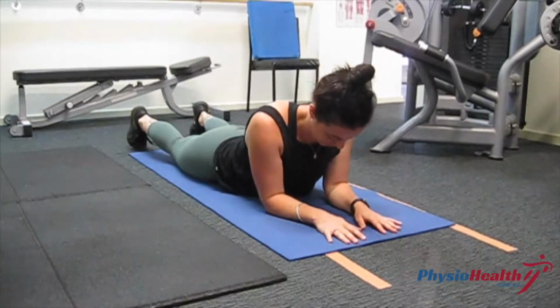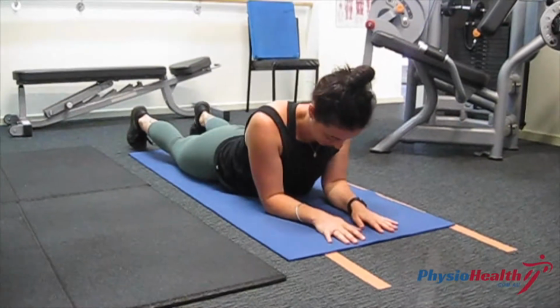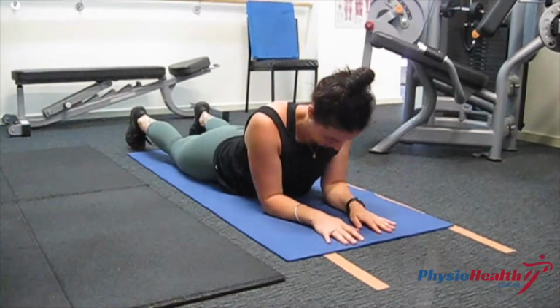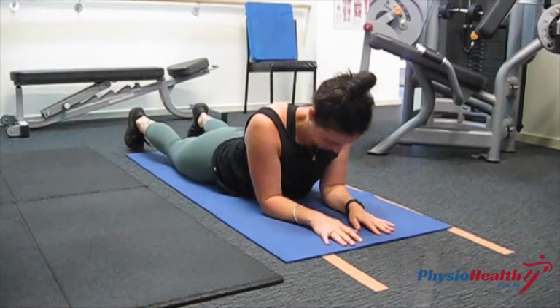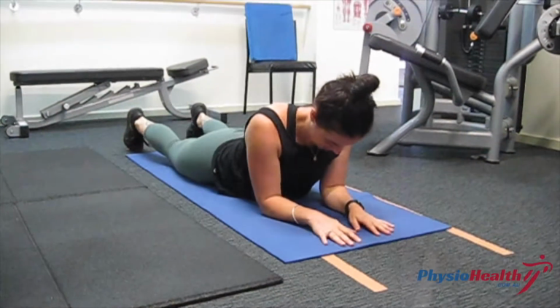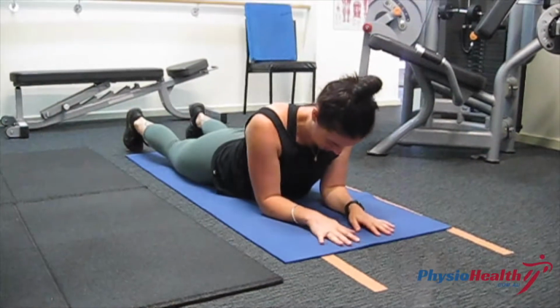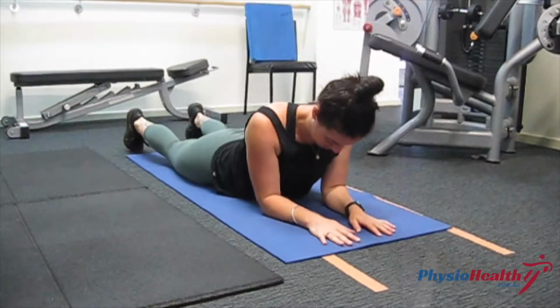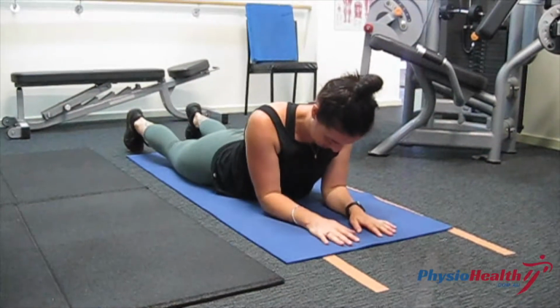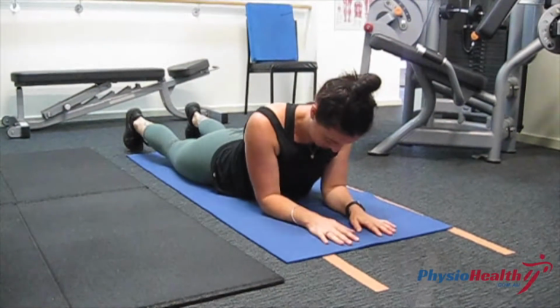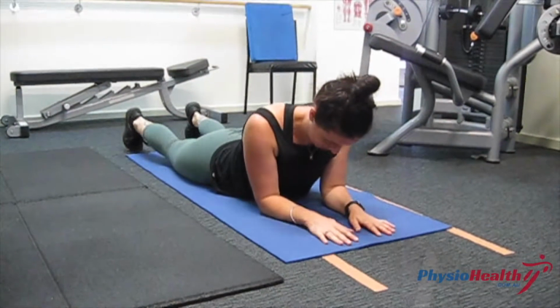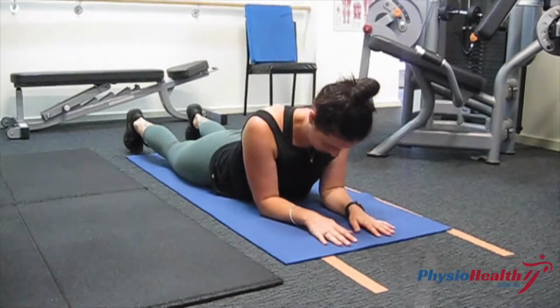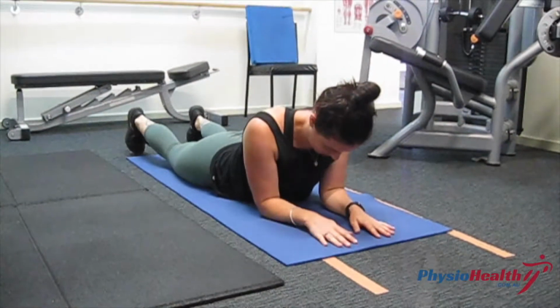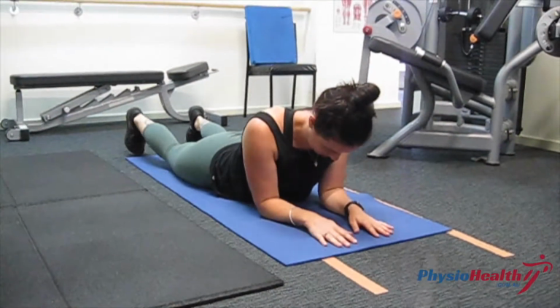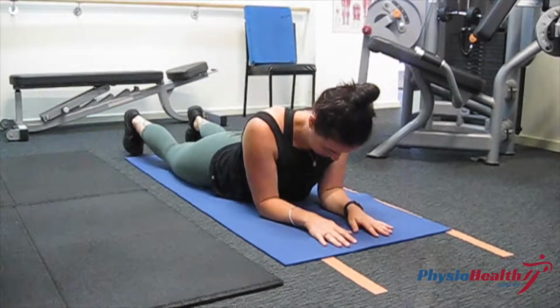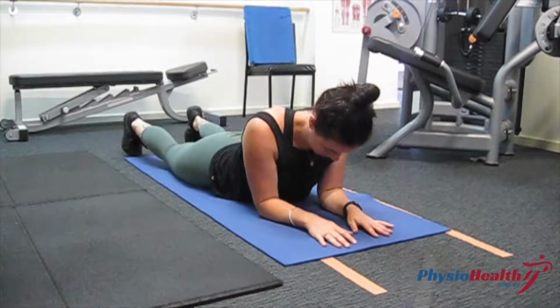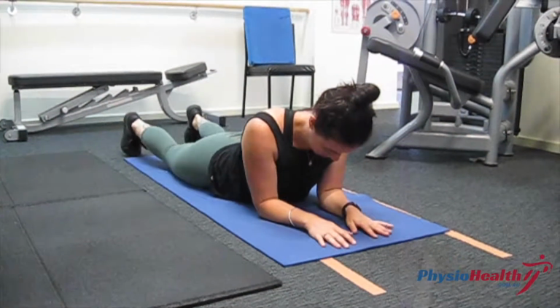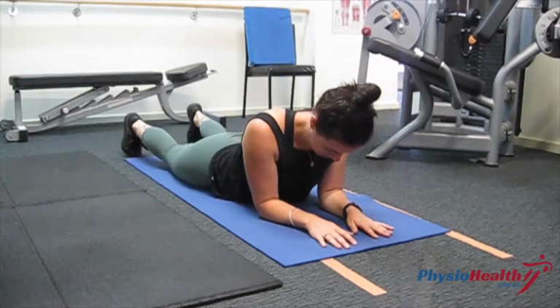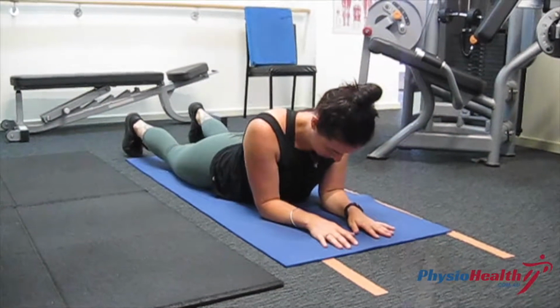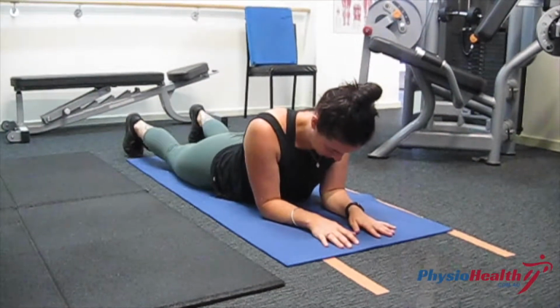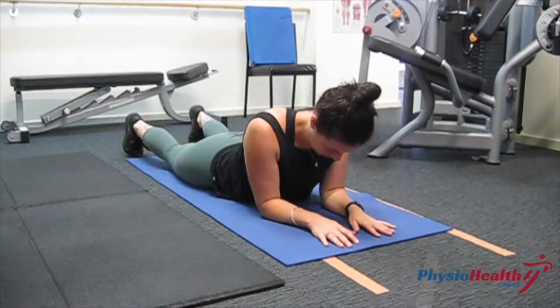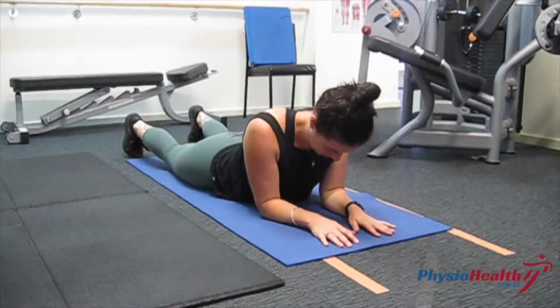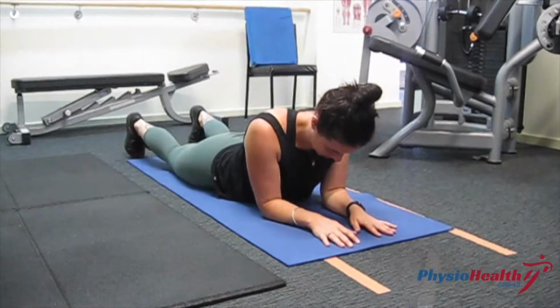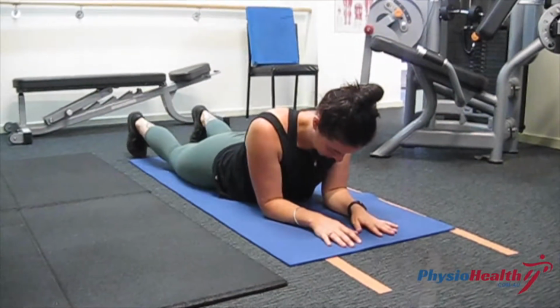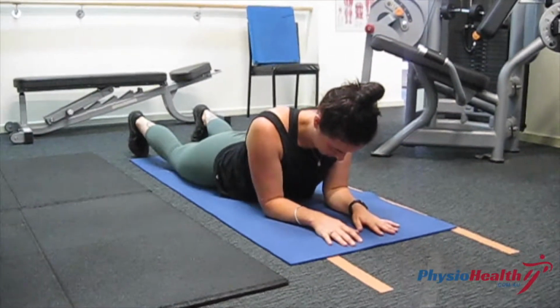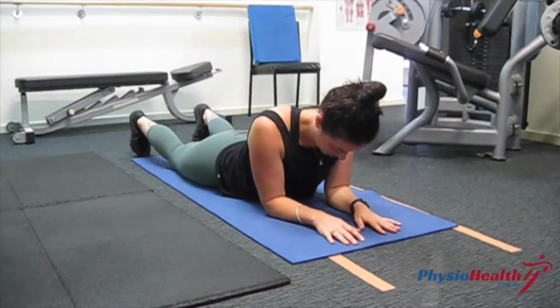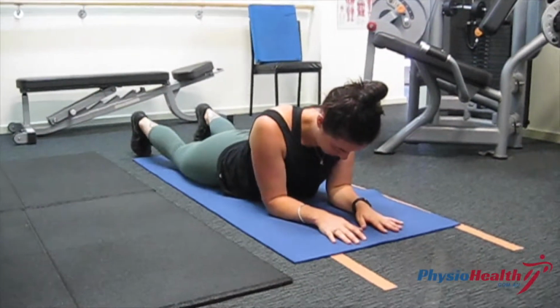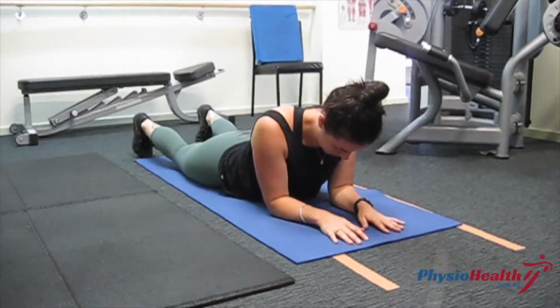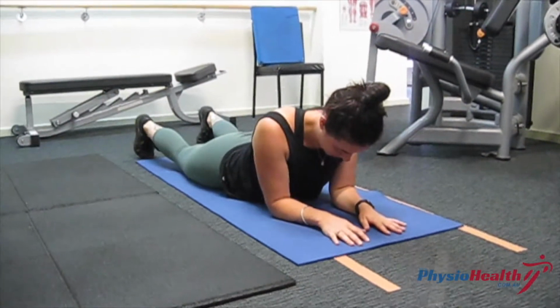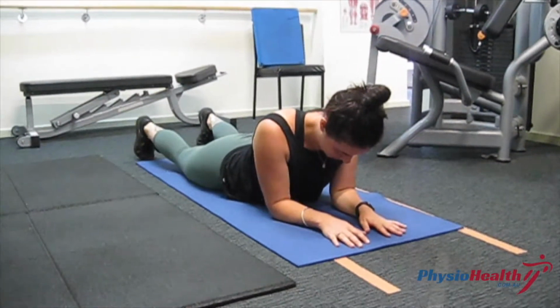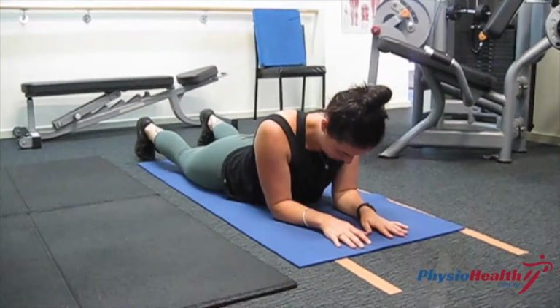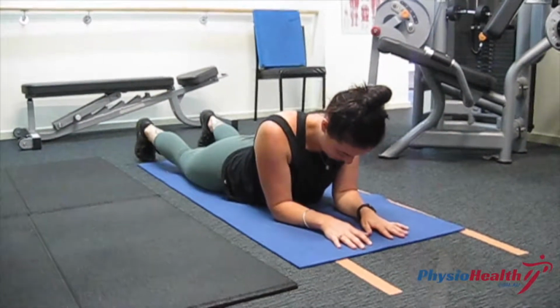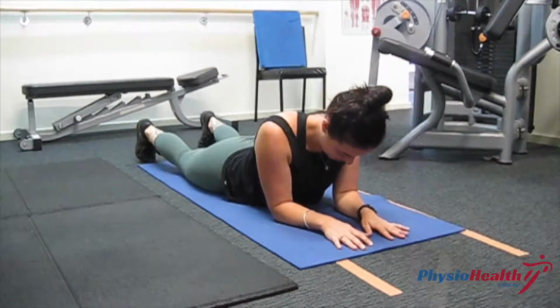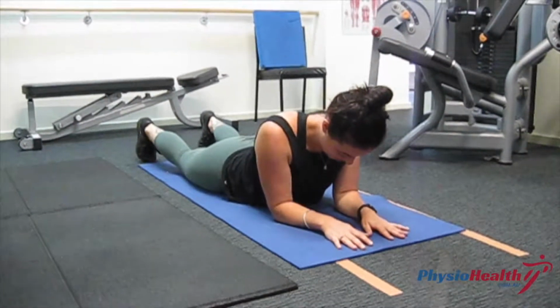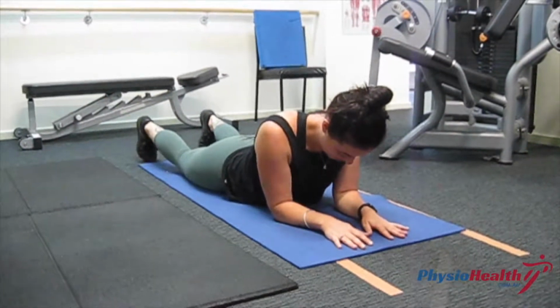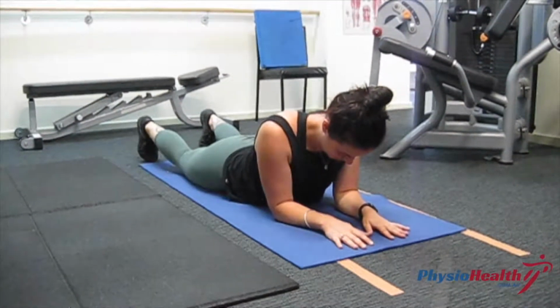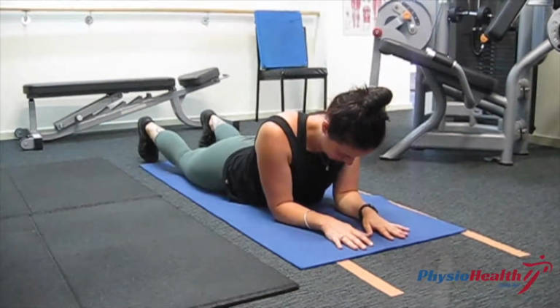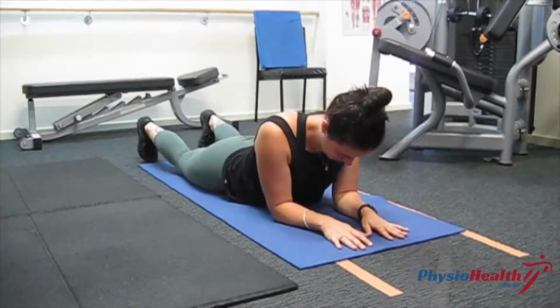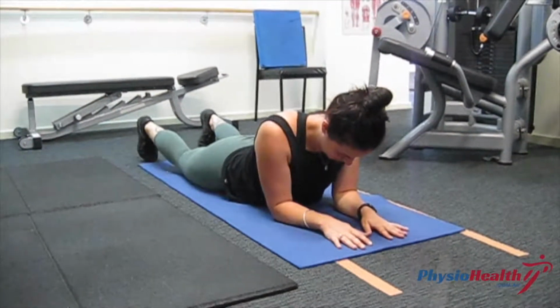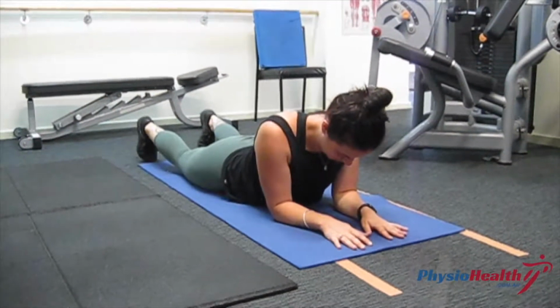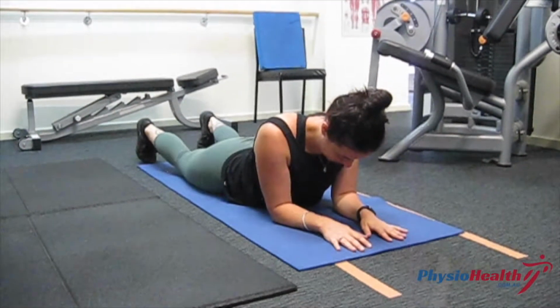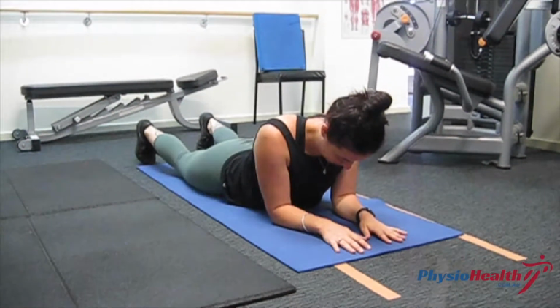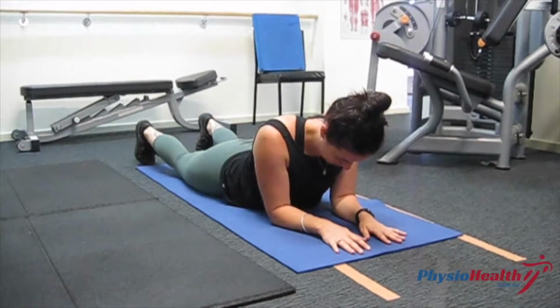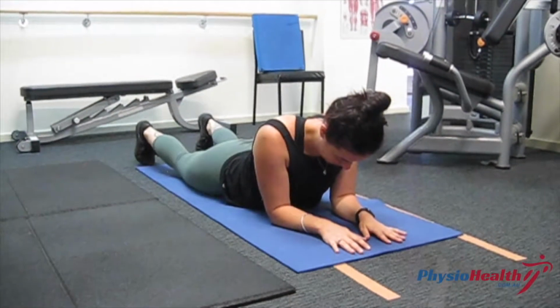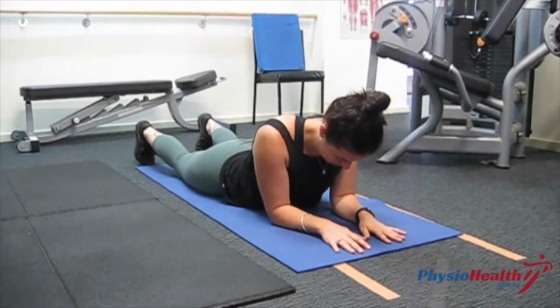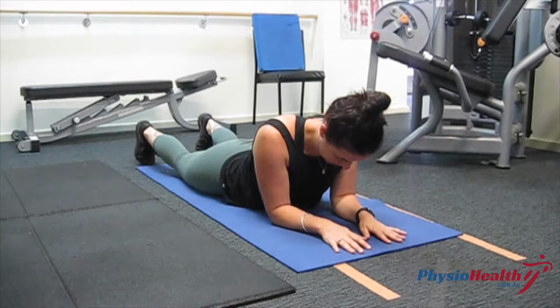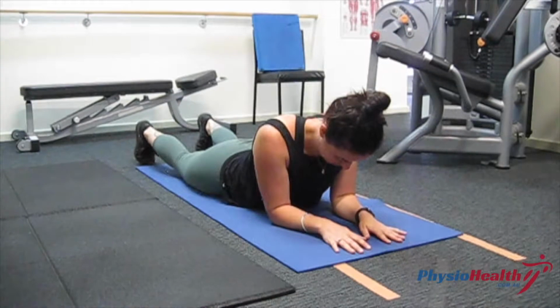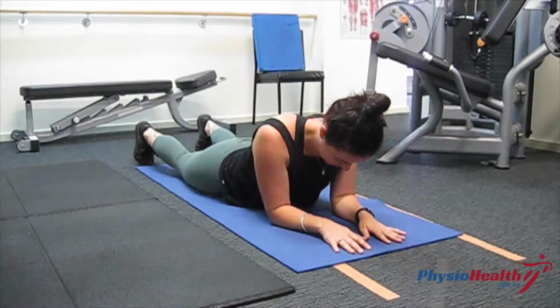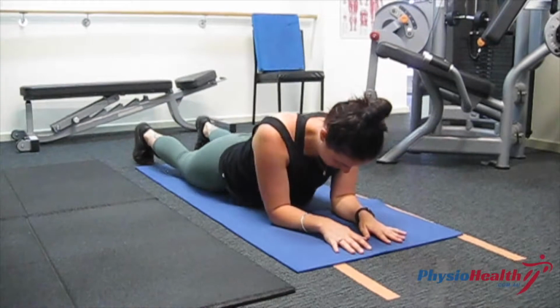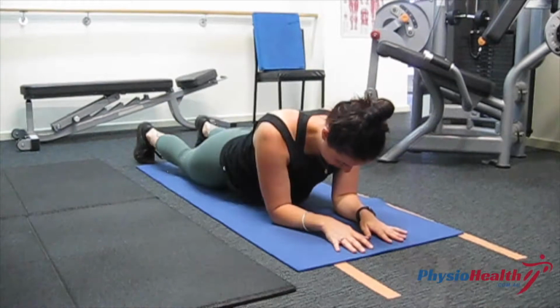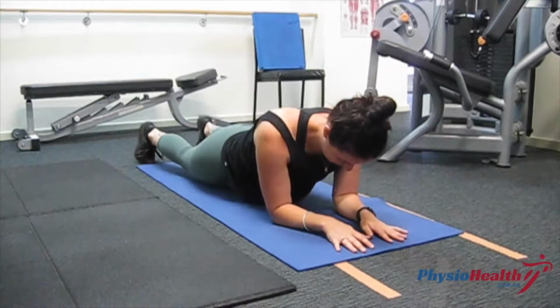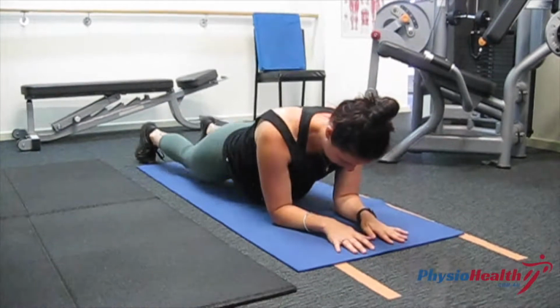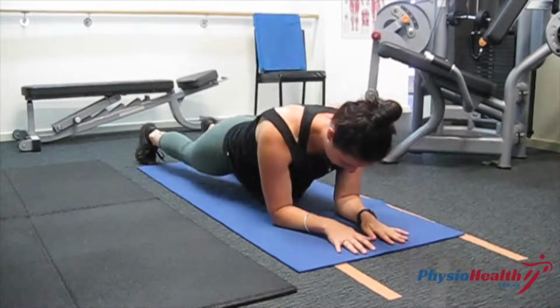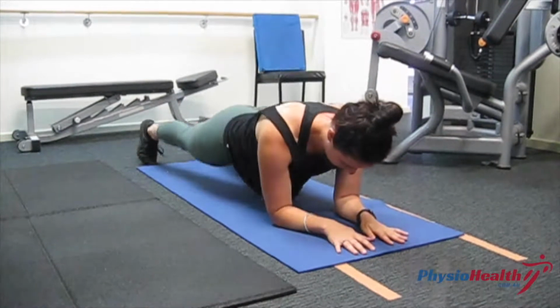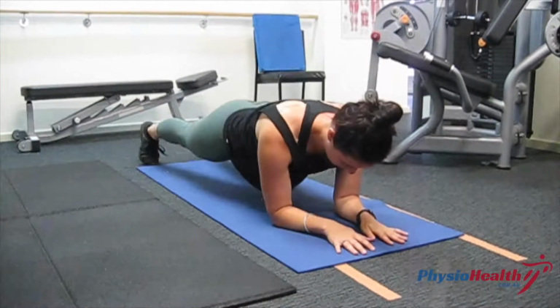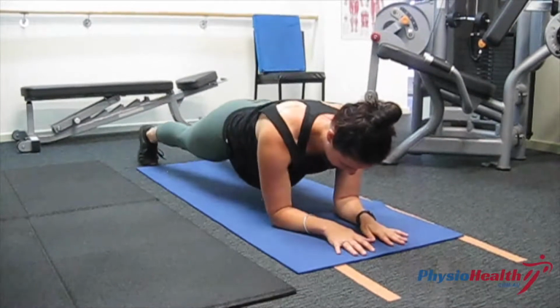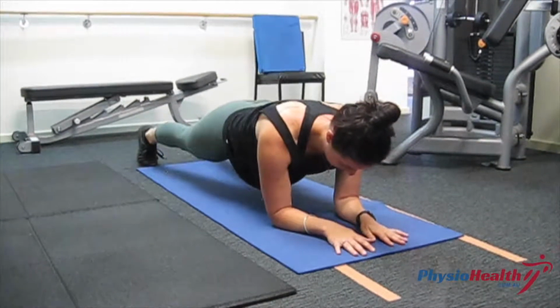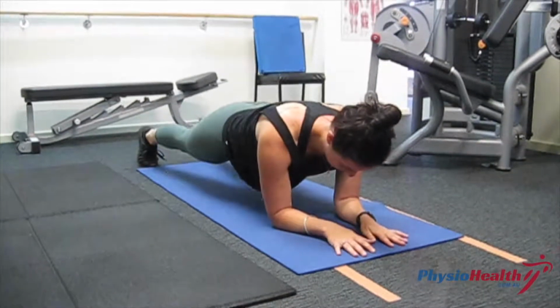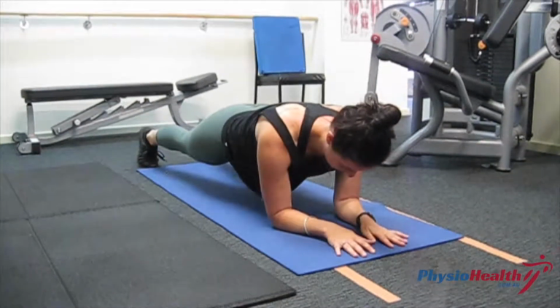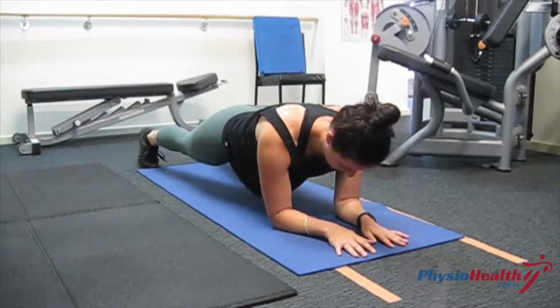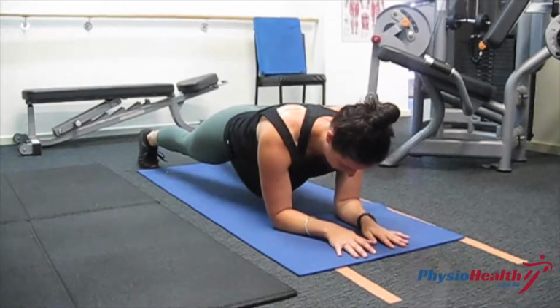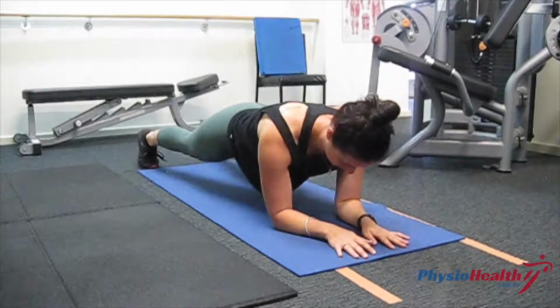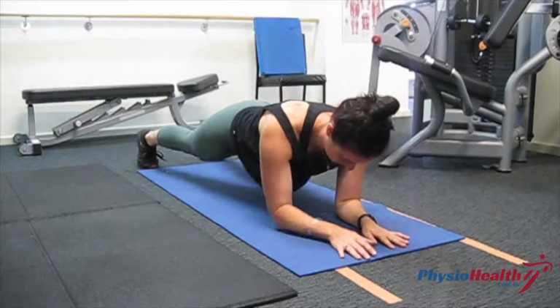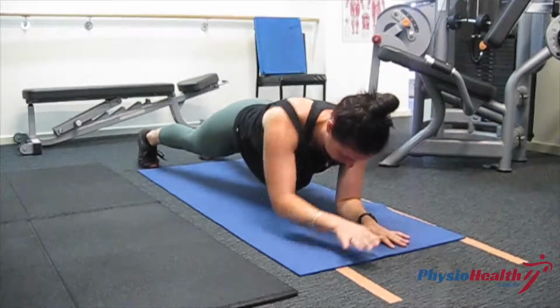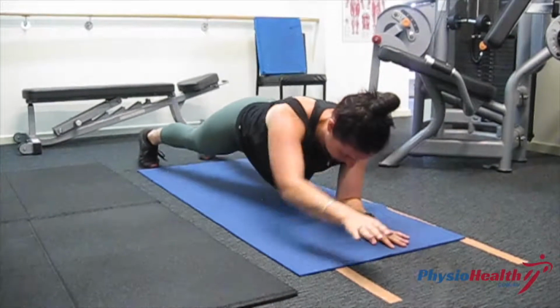Flank with opposite arm and opposite leg lift is a good core exercise to improve your stability while moving both your arms and your legs.